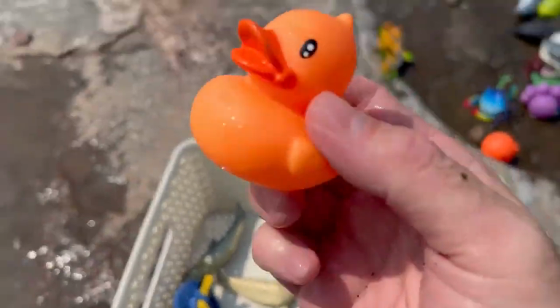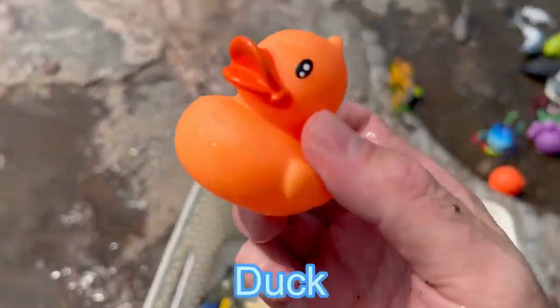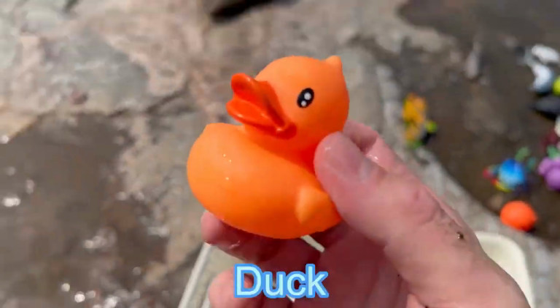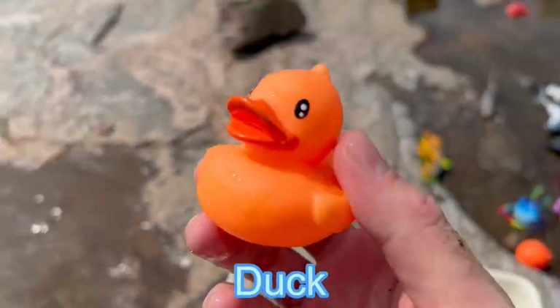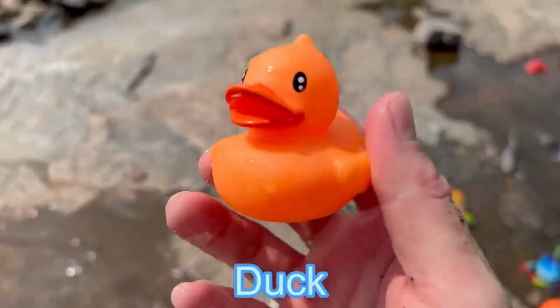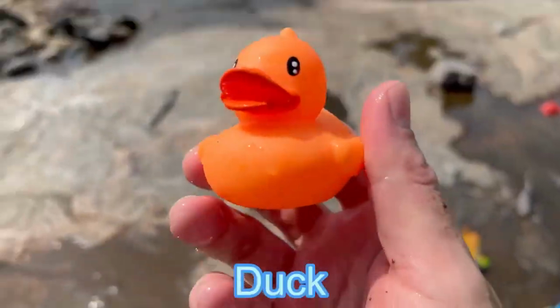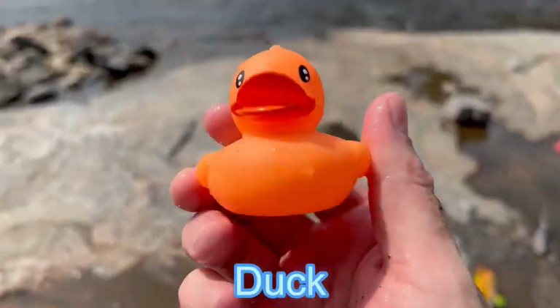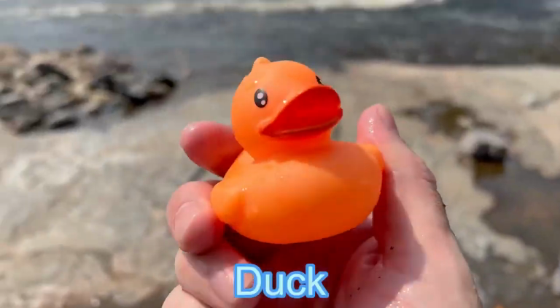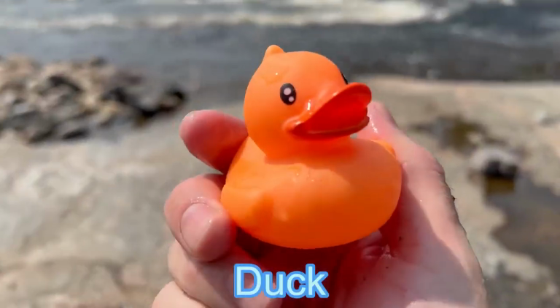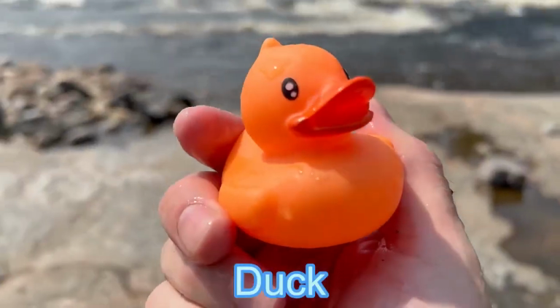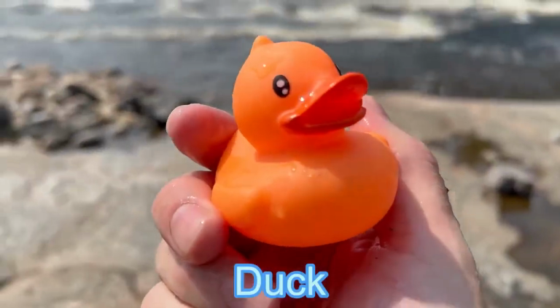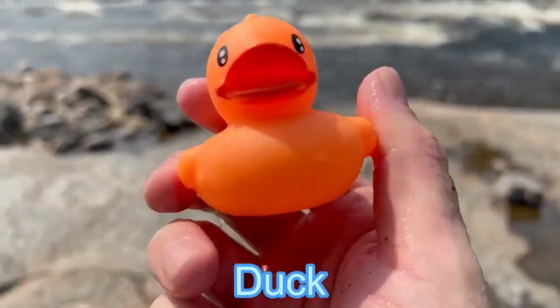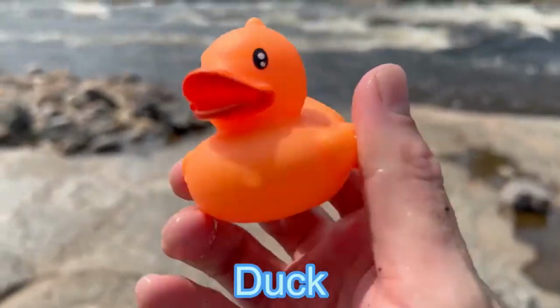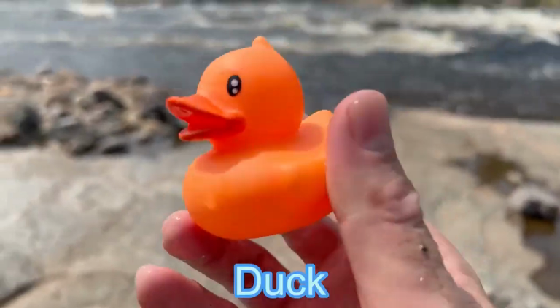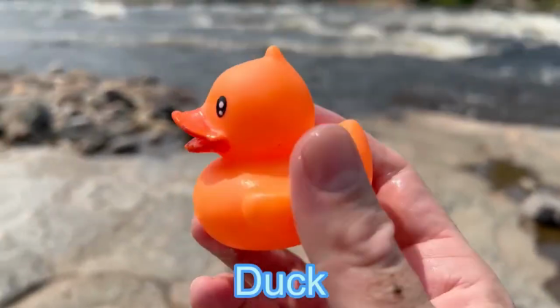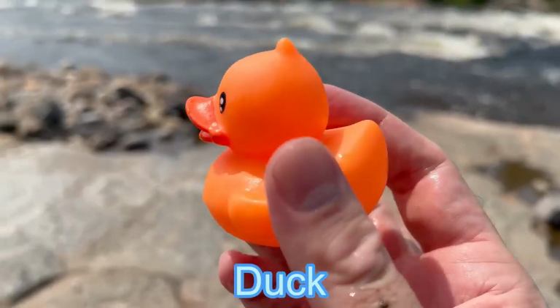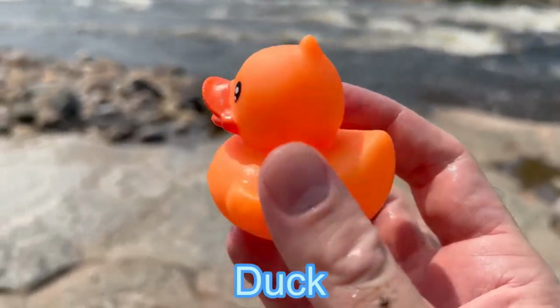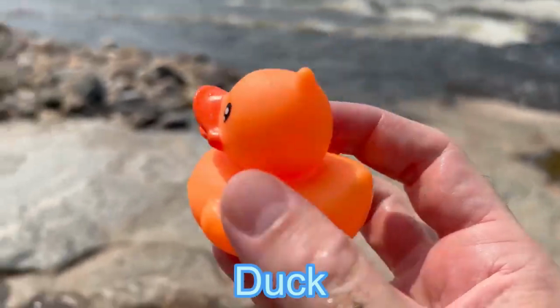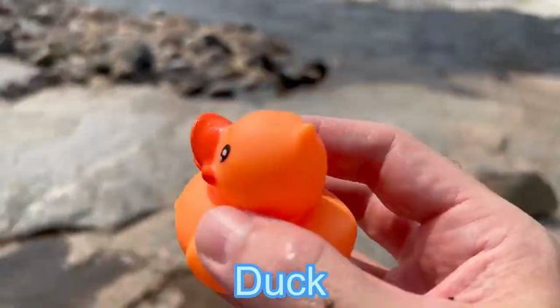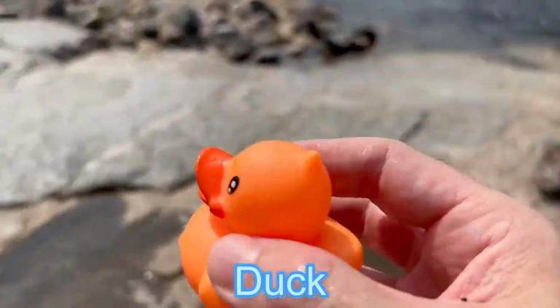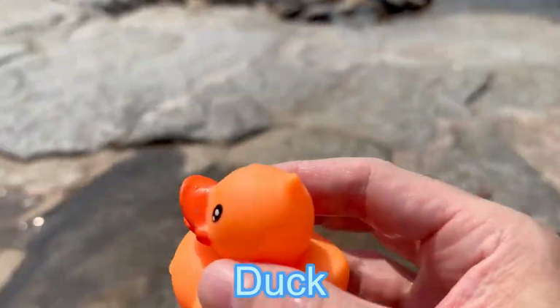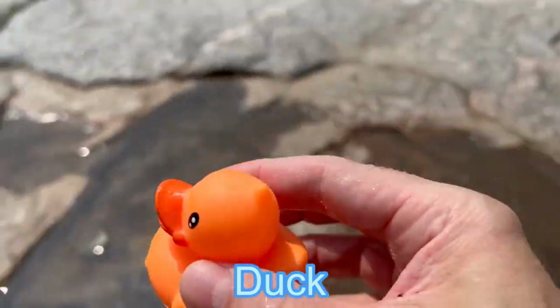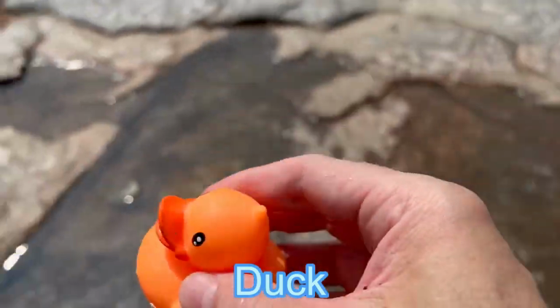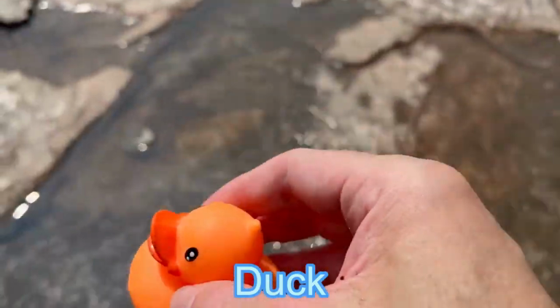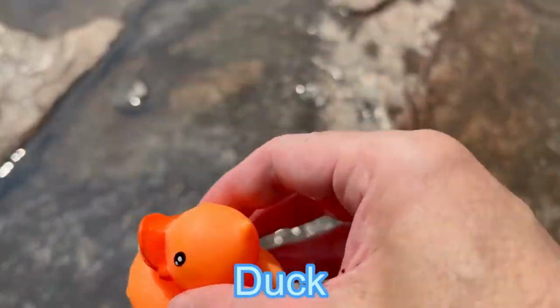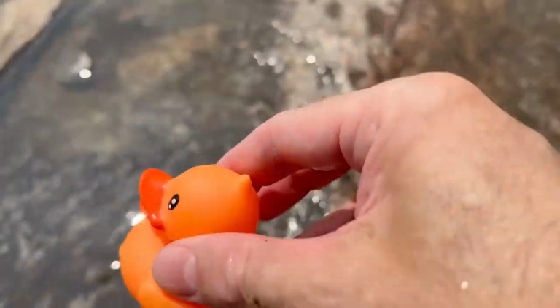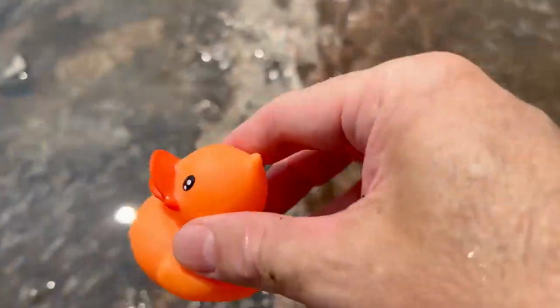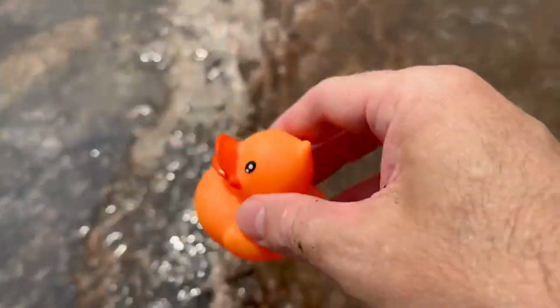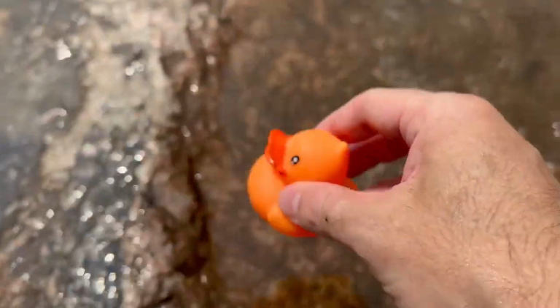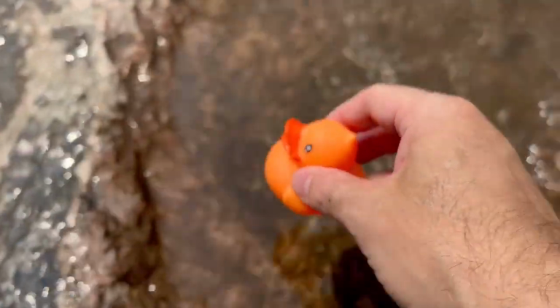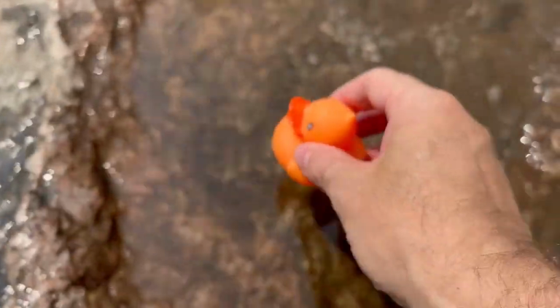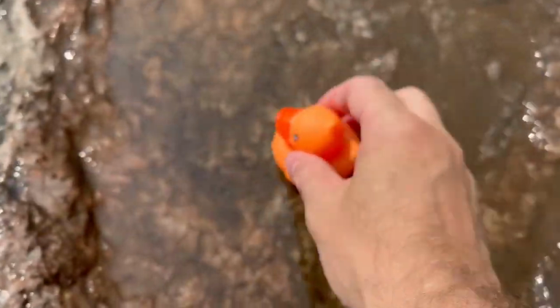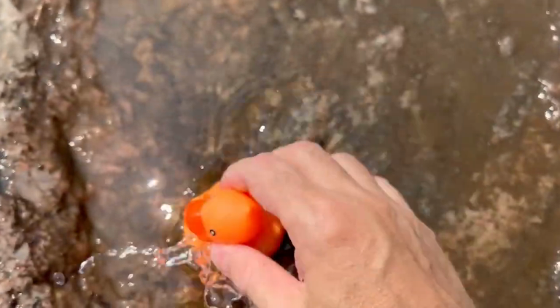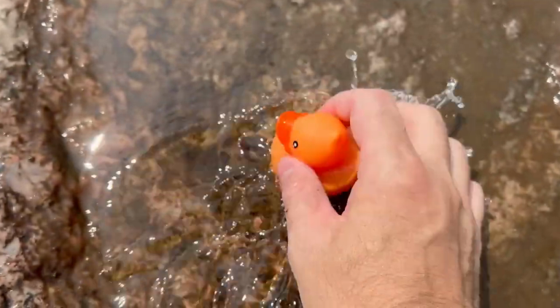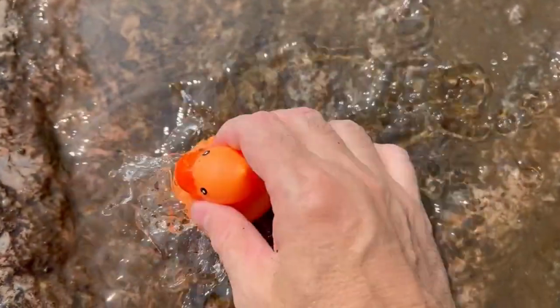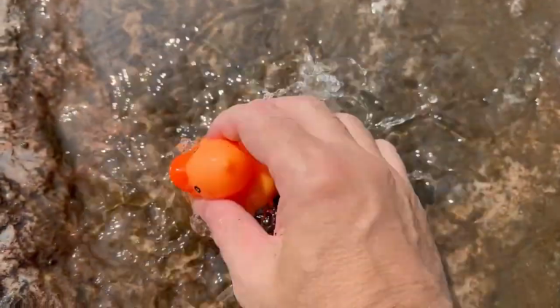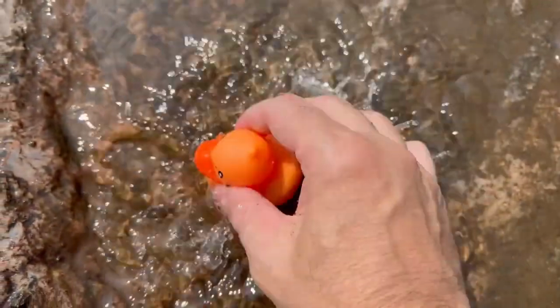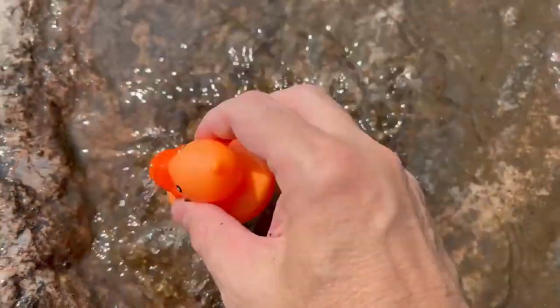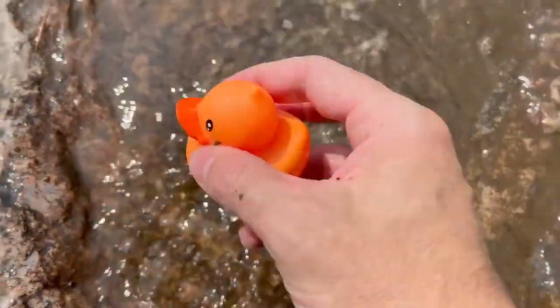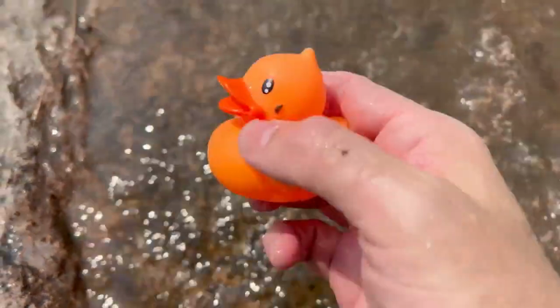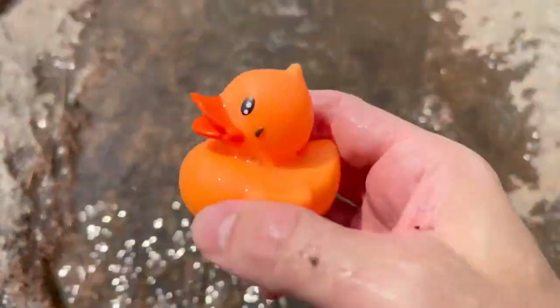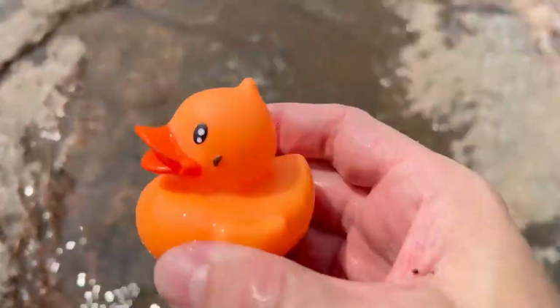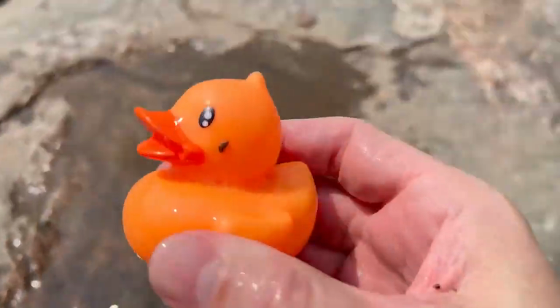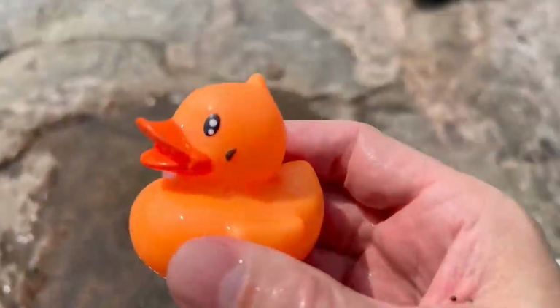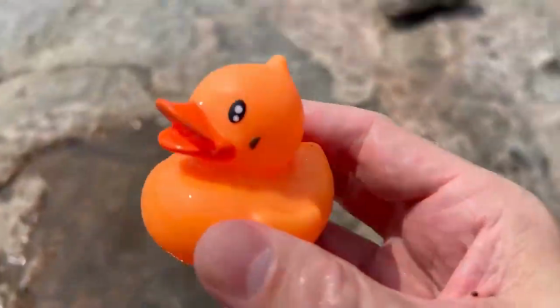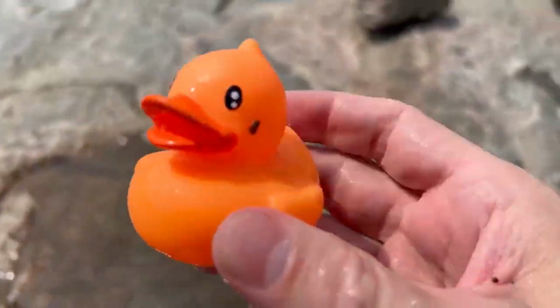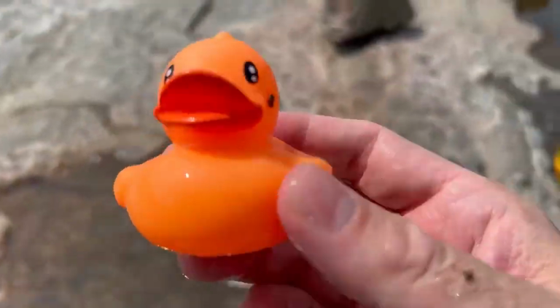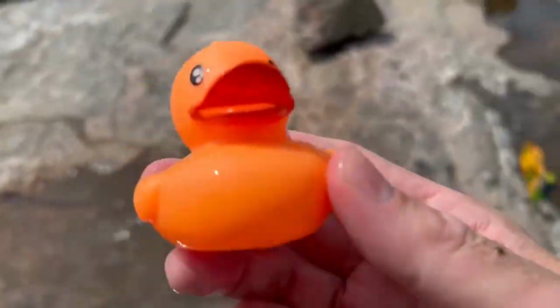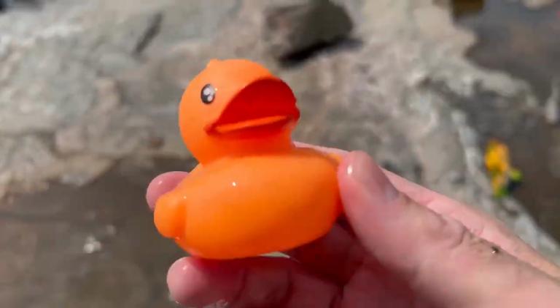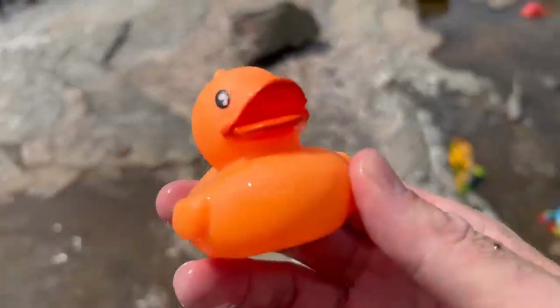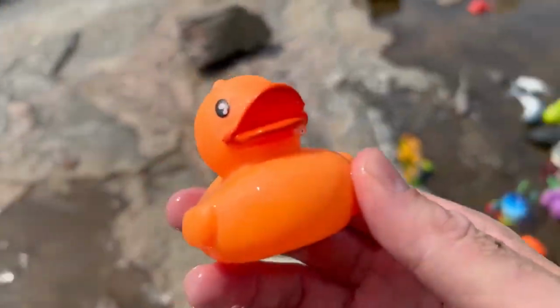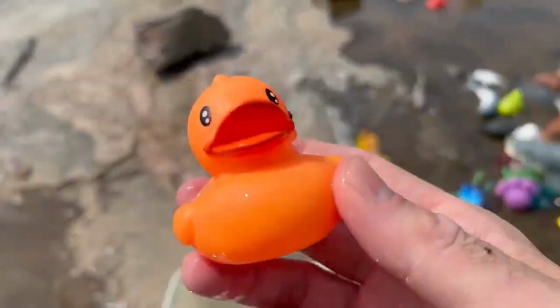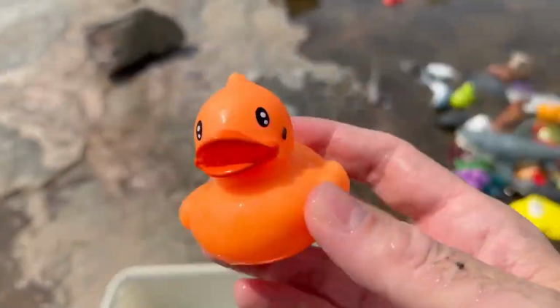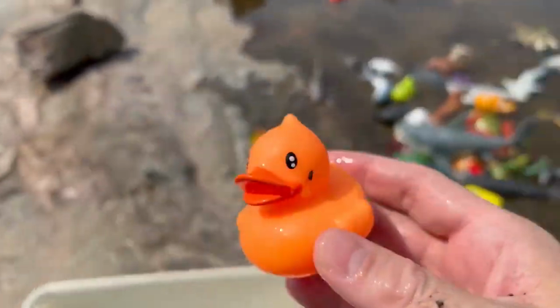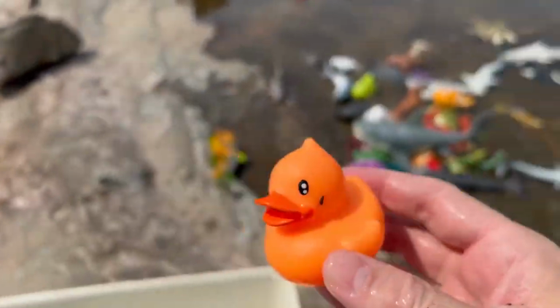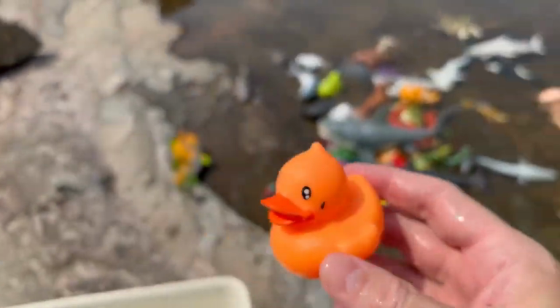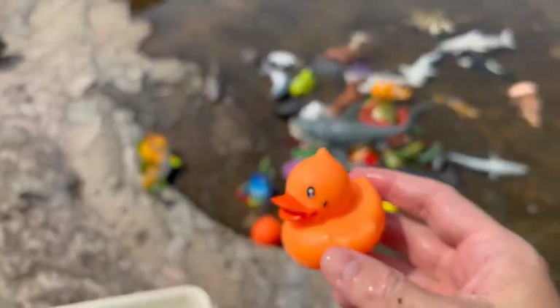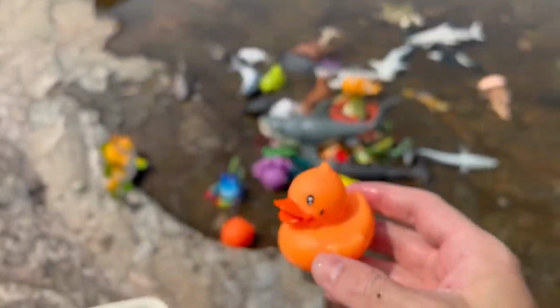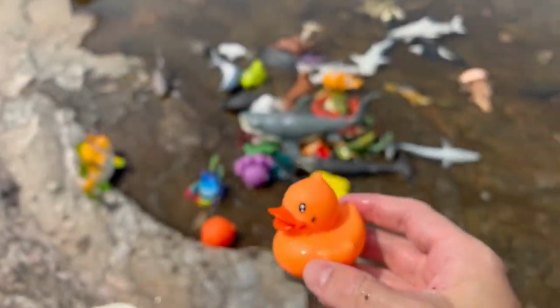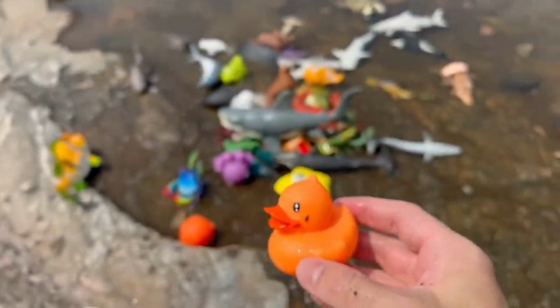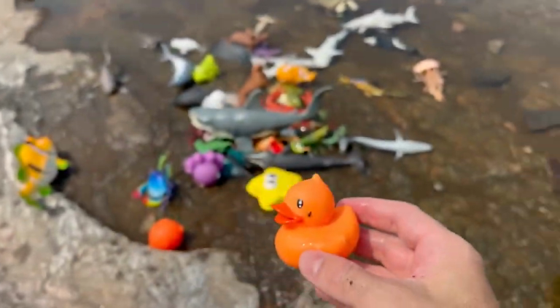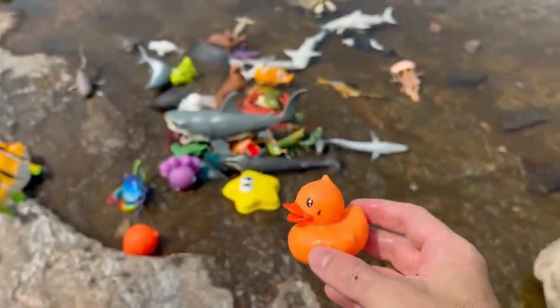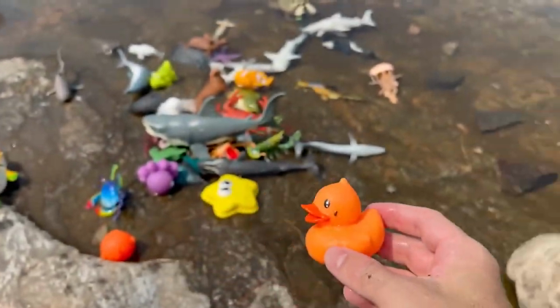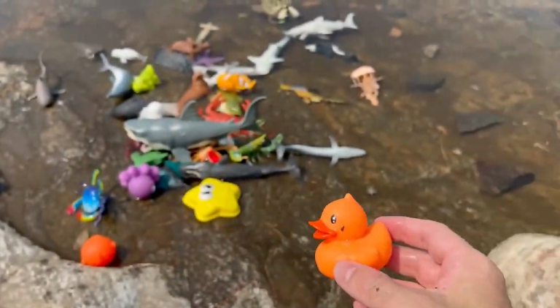Duck. It's an orange duck. Let's put the duck in the water.